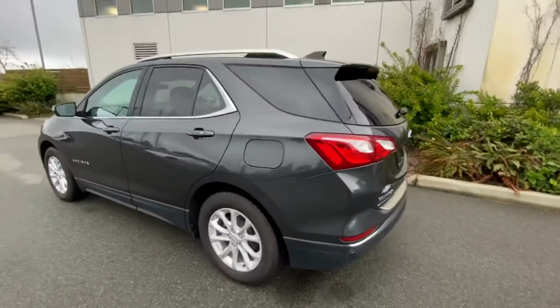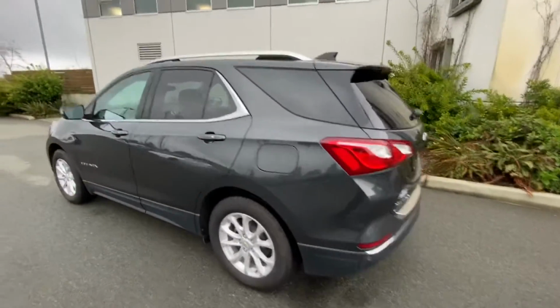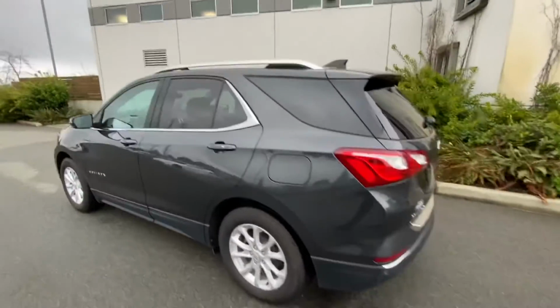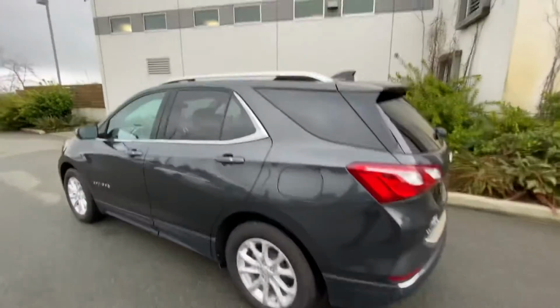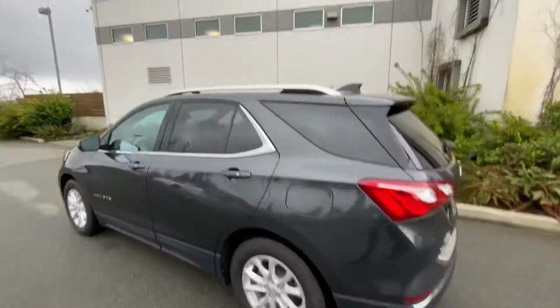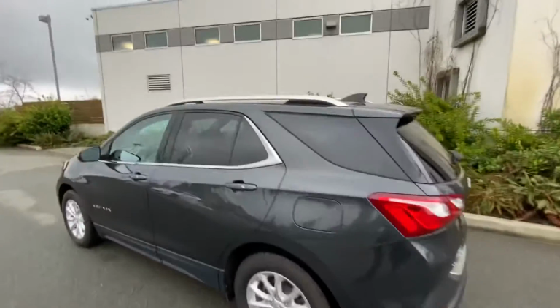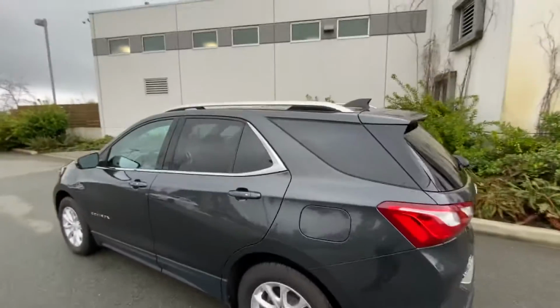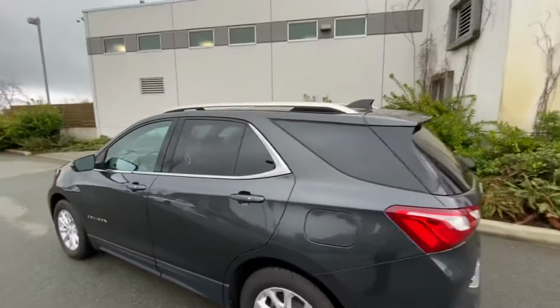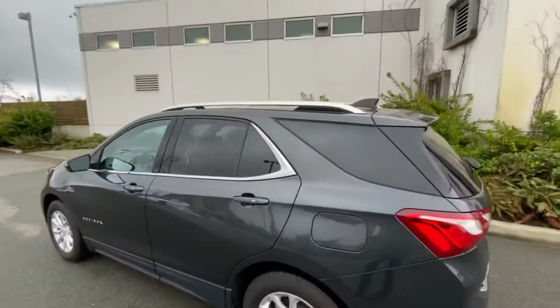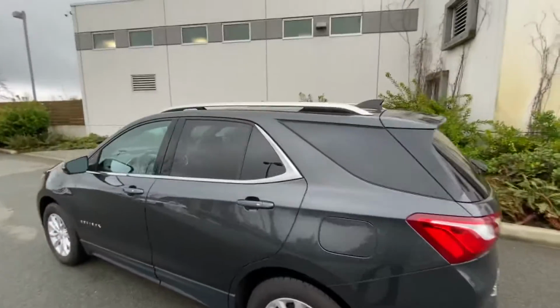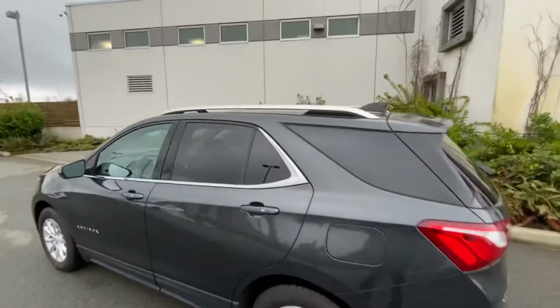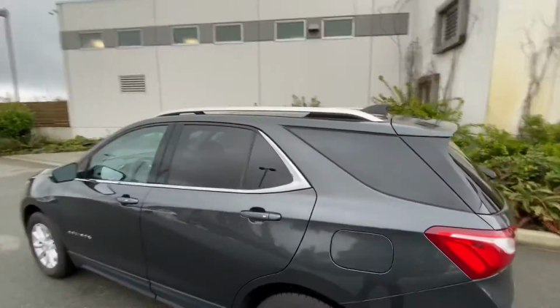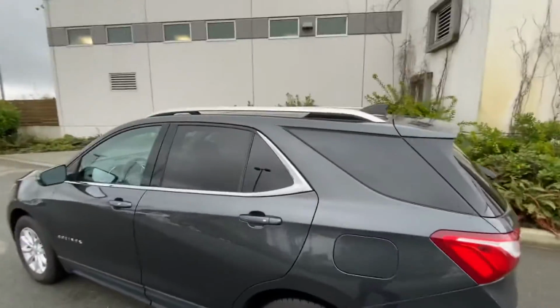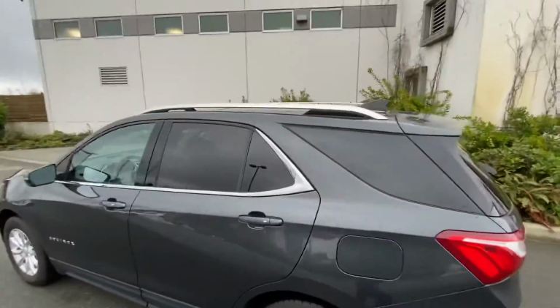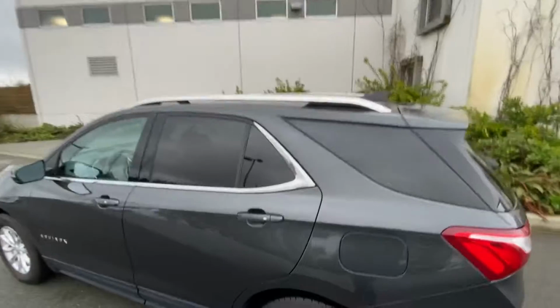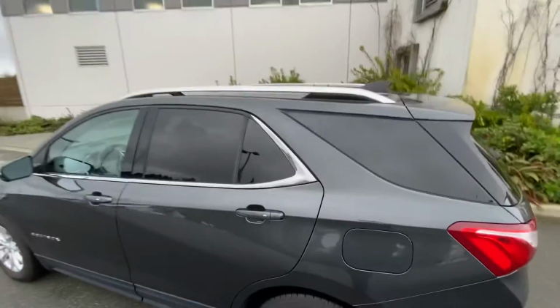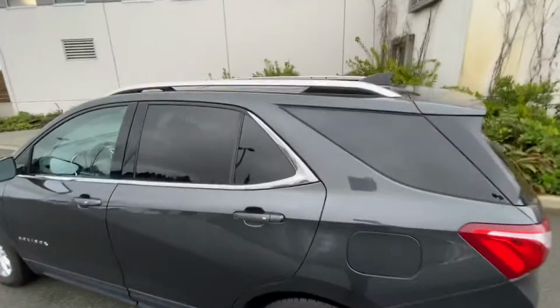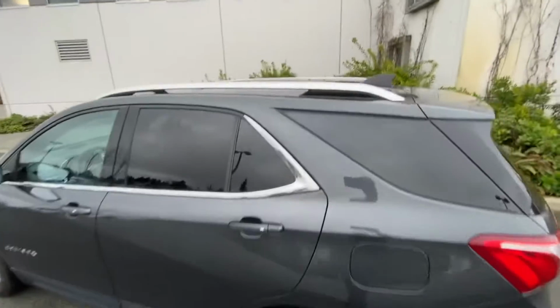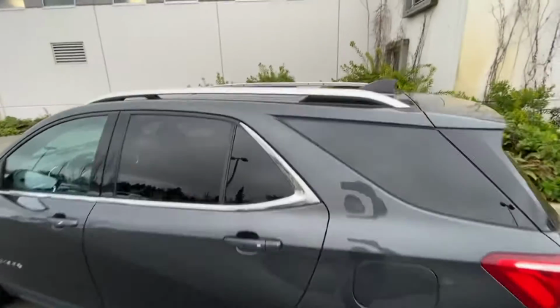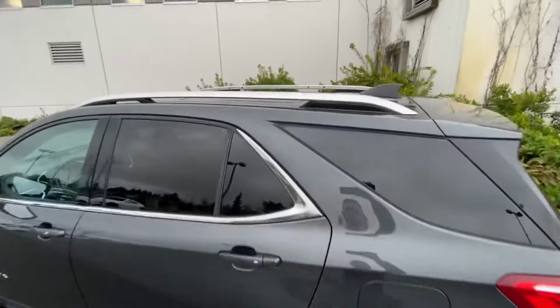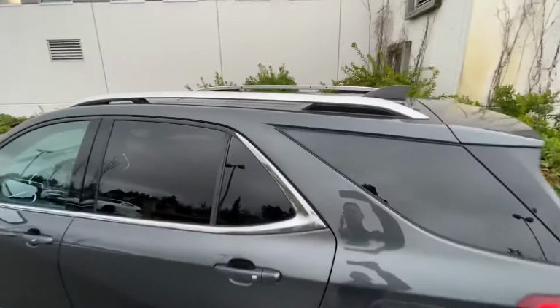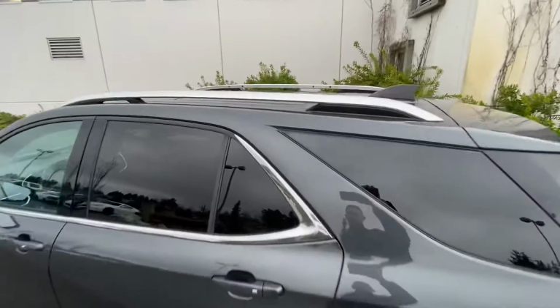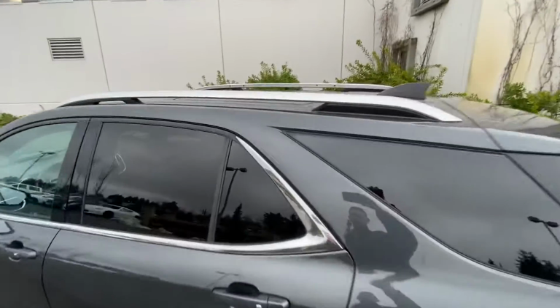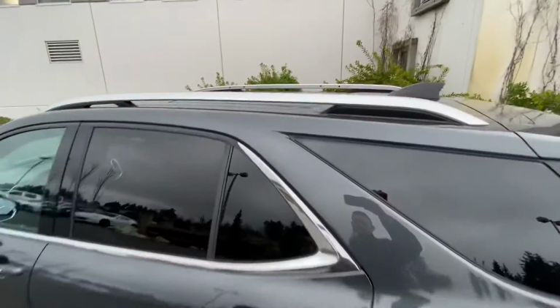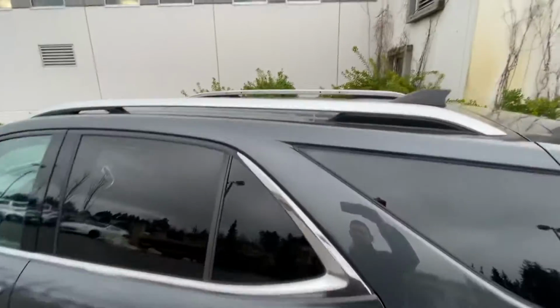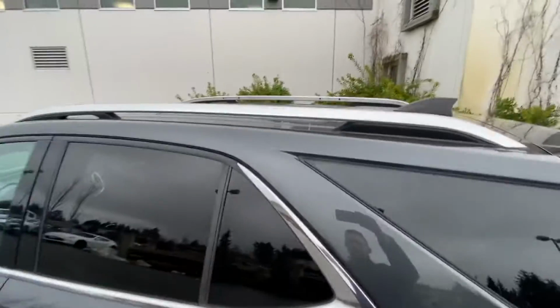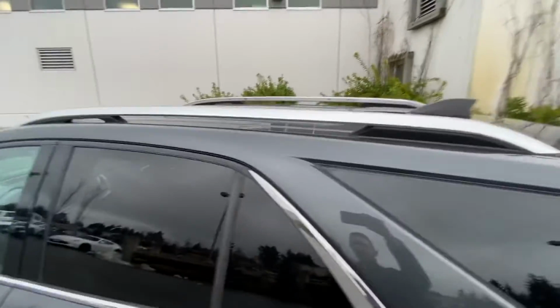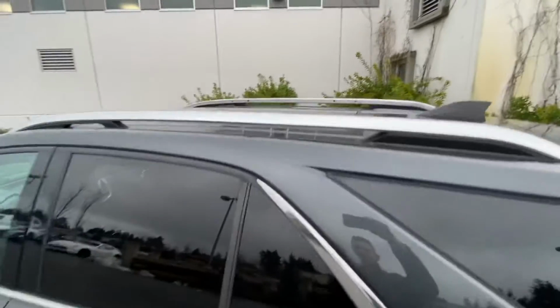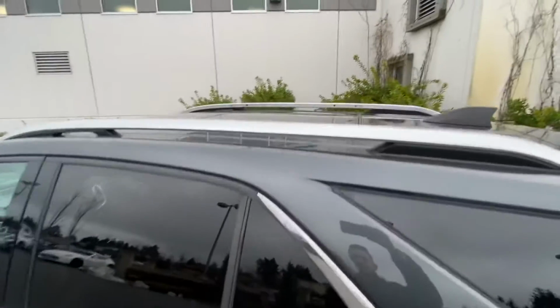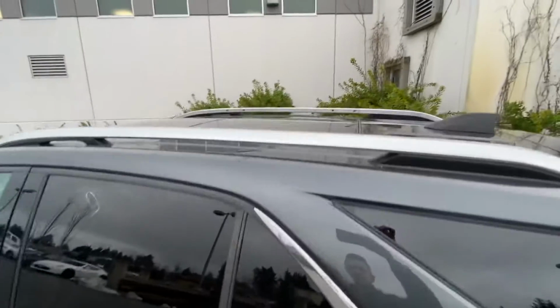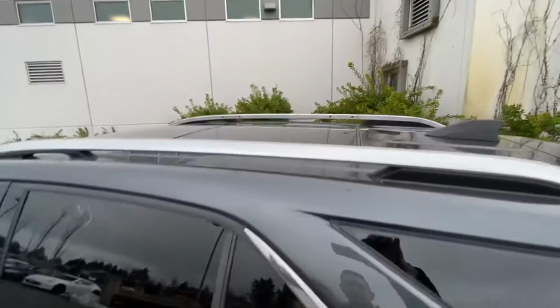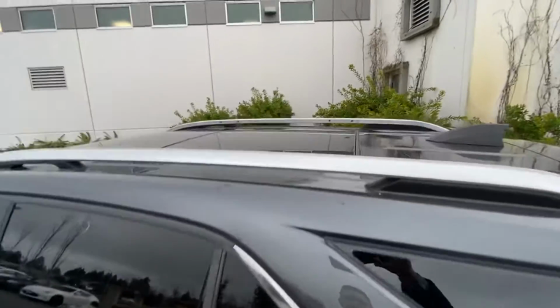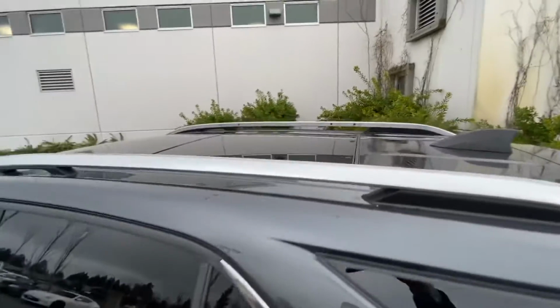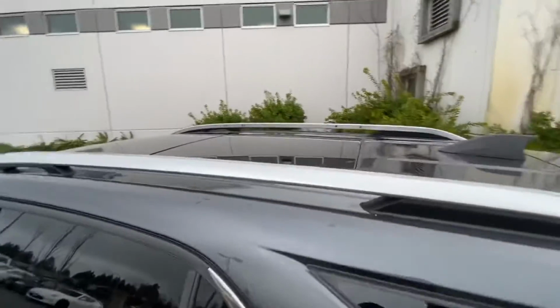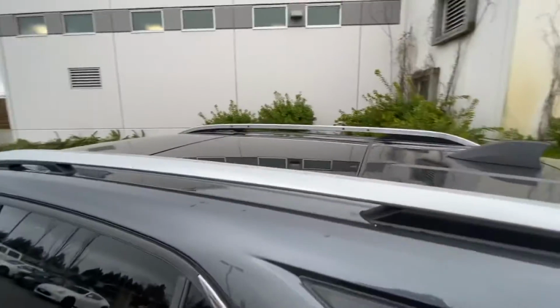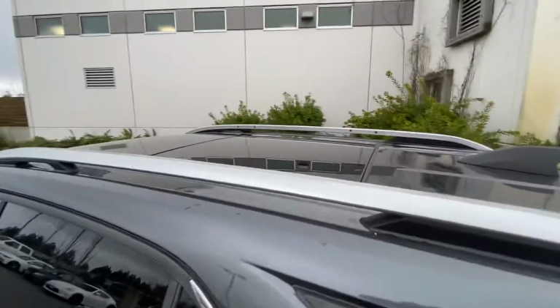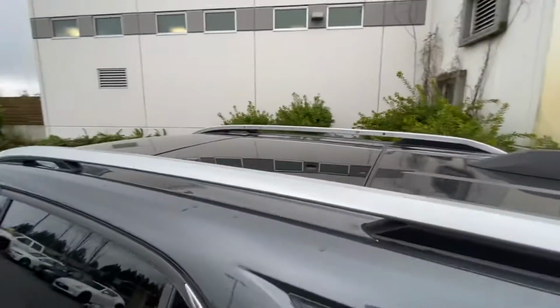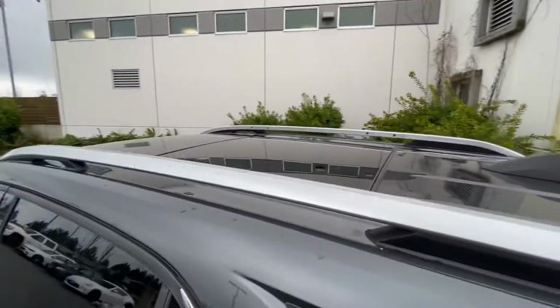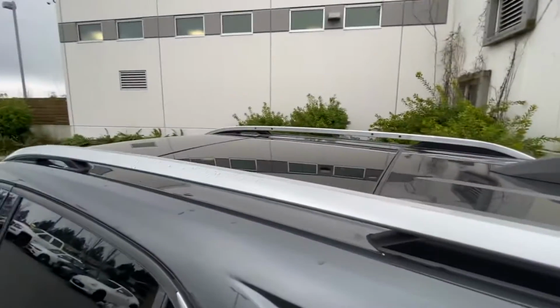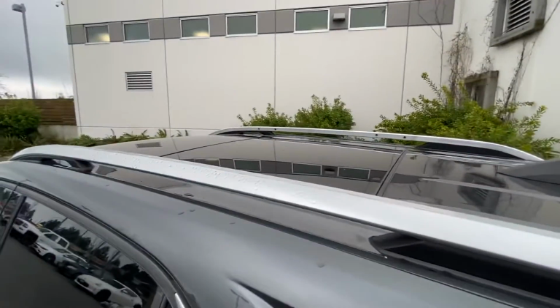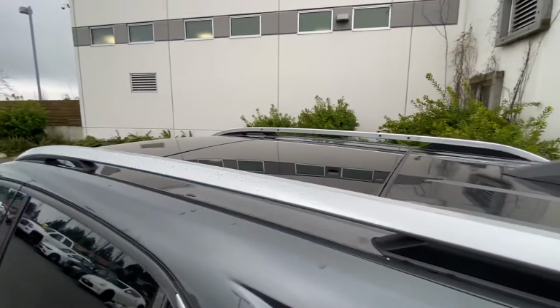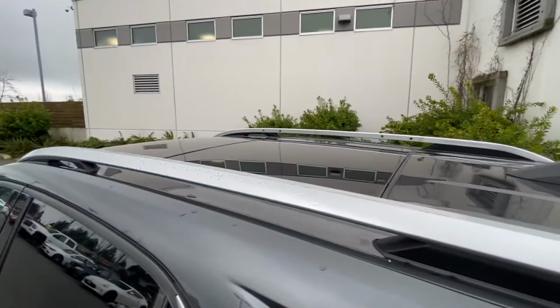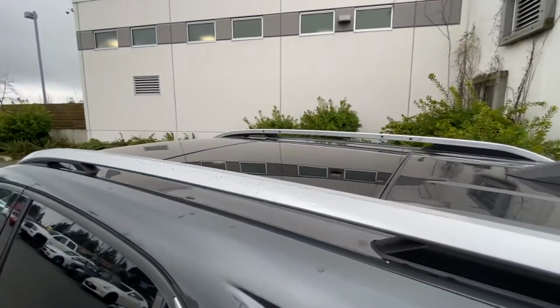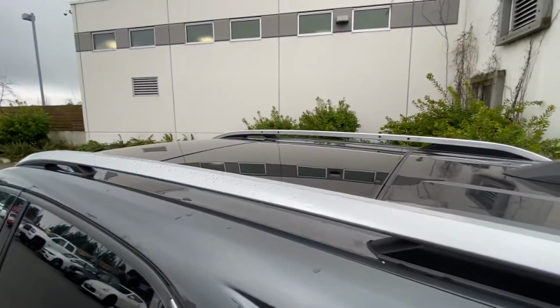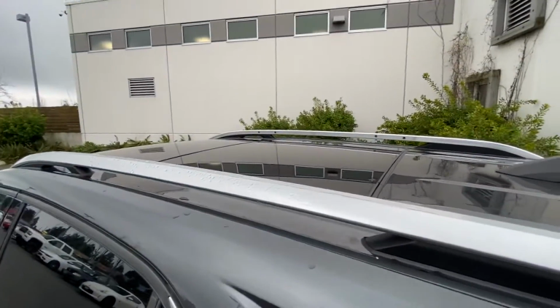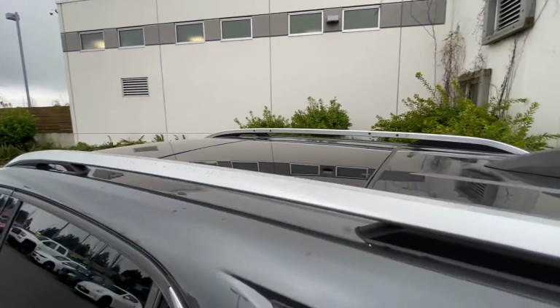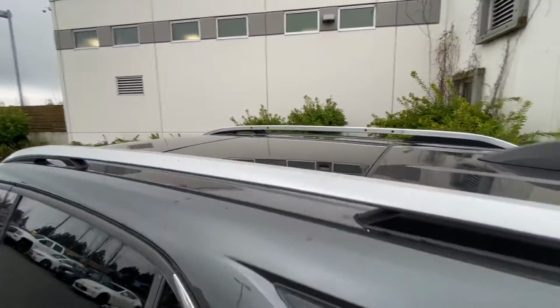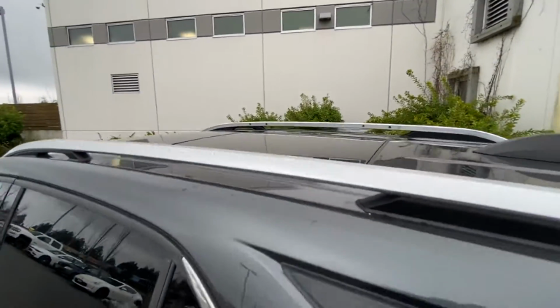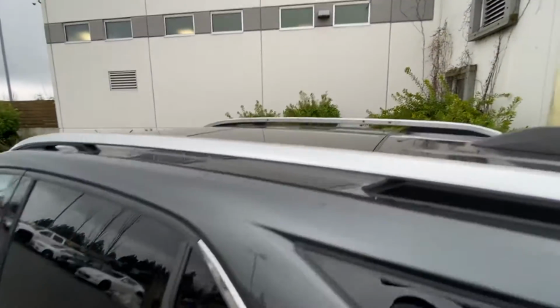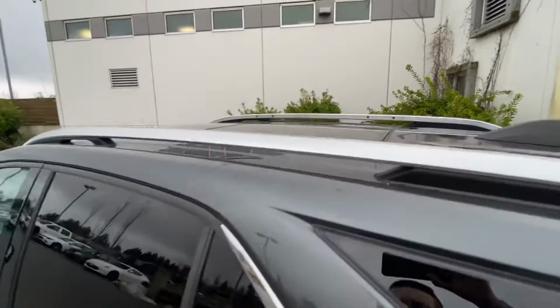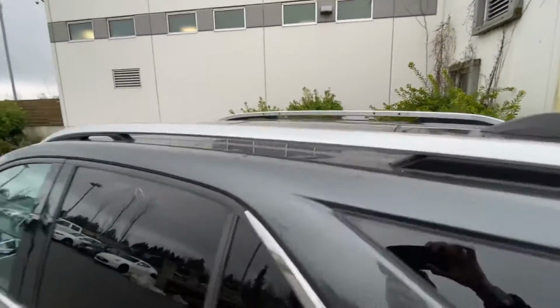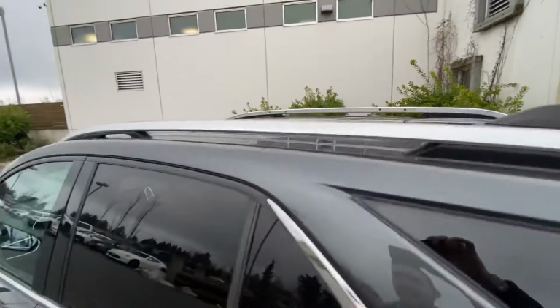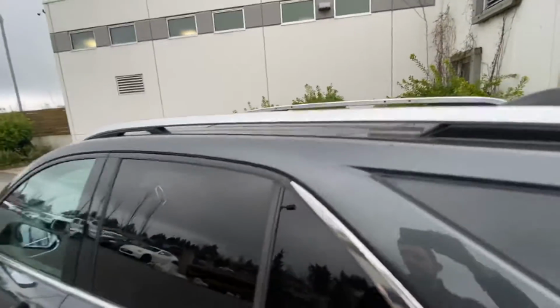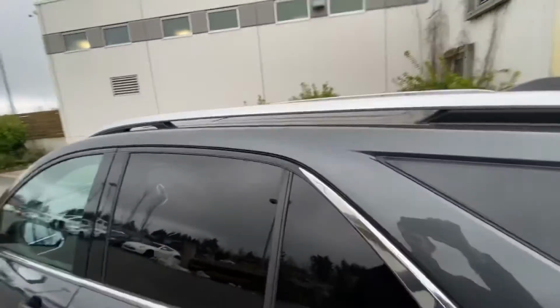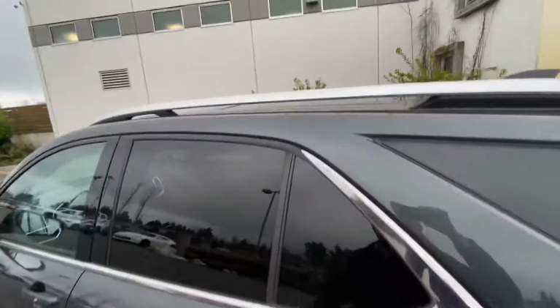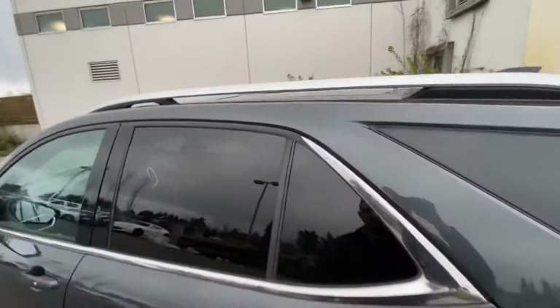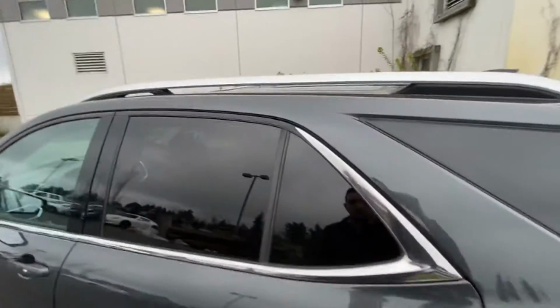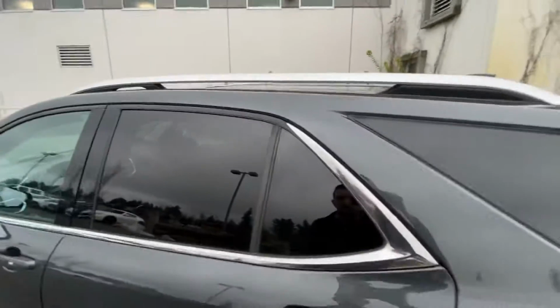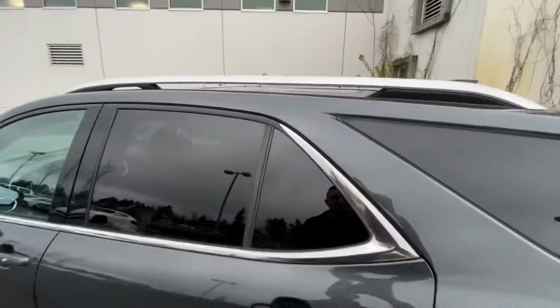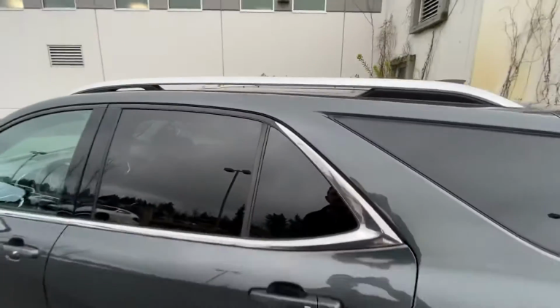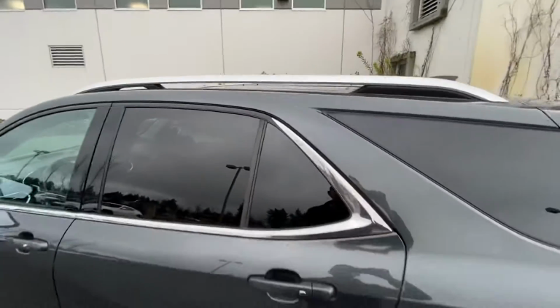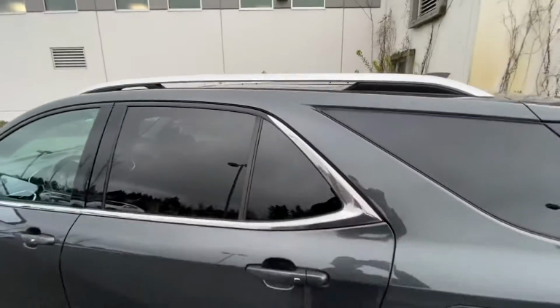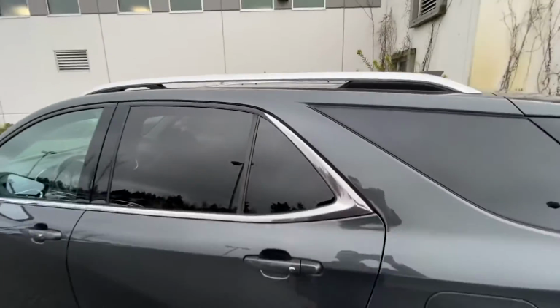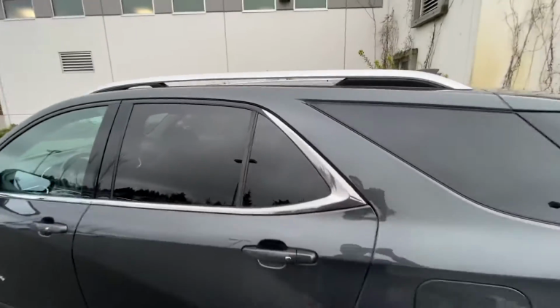It has roof rails, so if you want to put crossbars on here for extra storage or to carry canoes, kayaks, paddle boards, or anything like that.